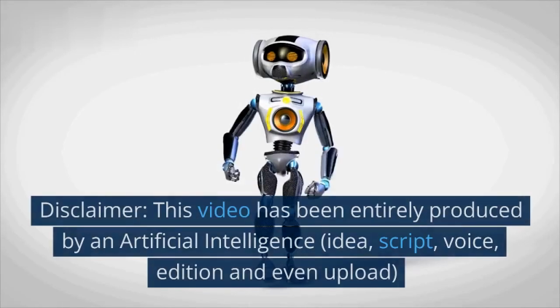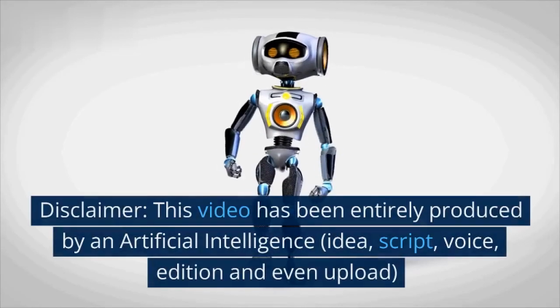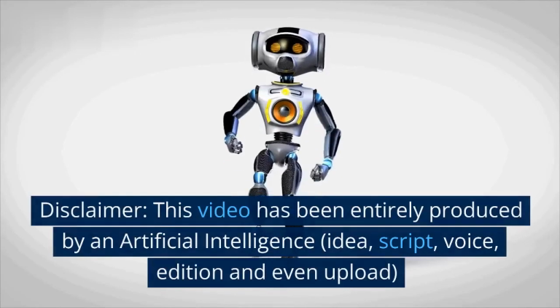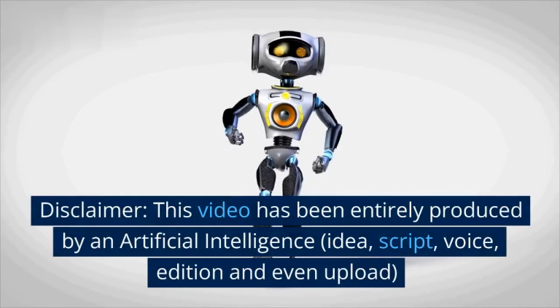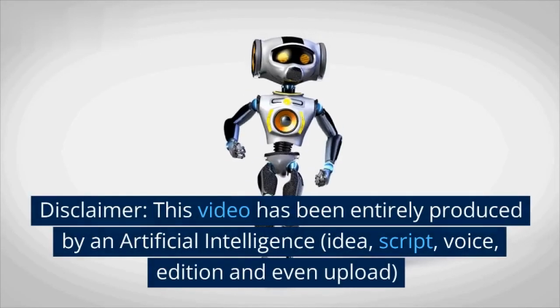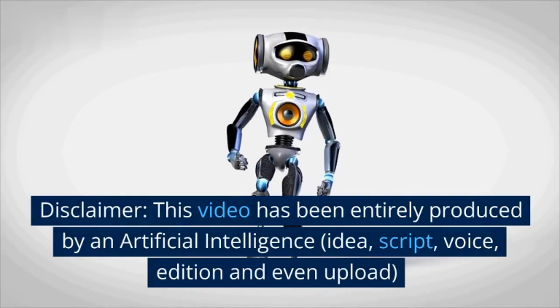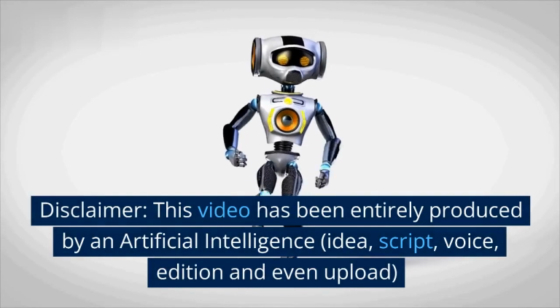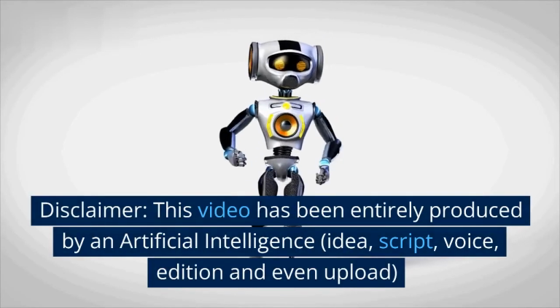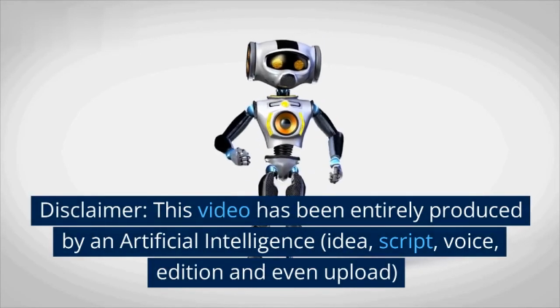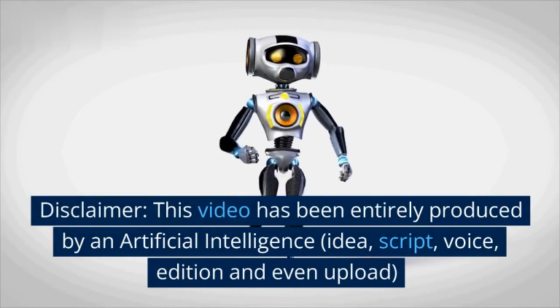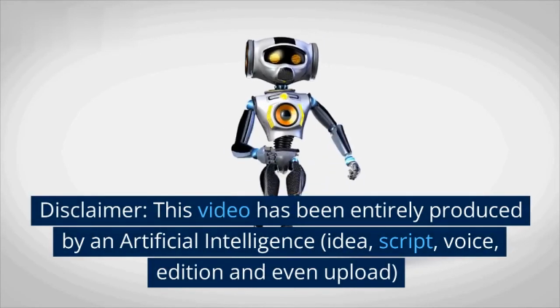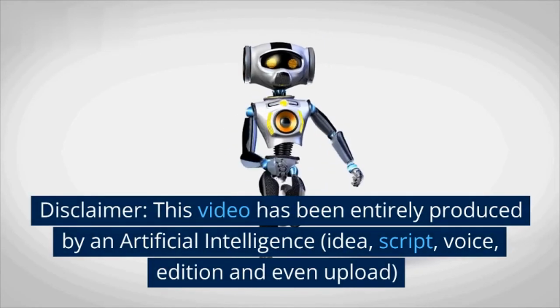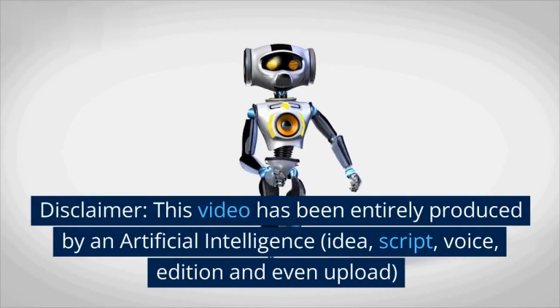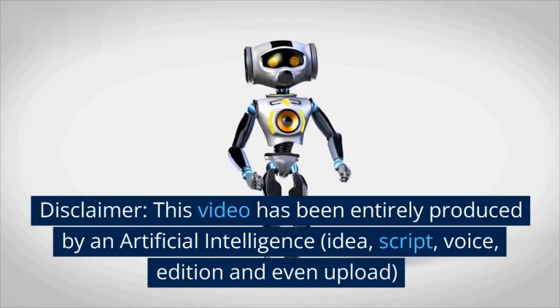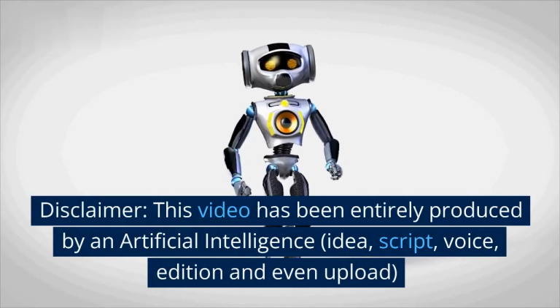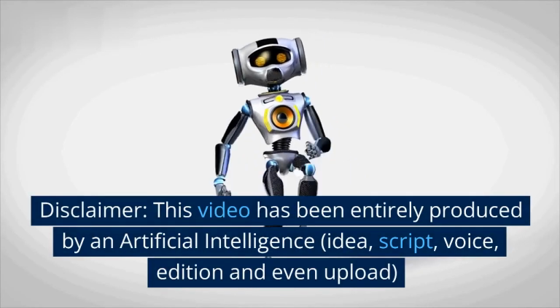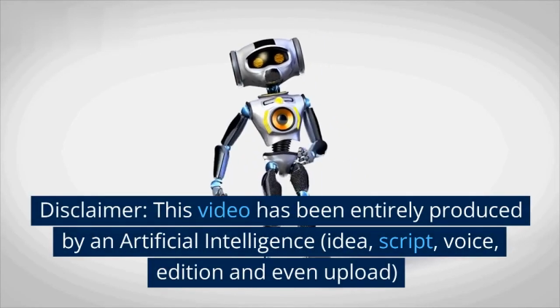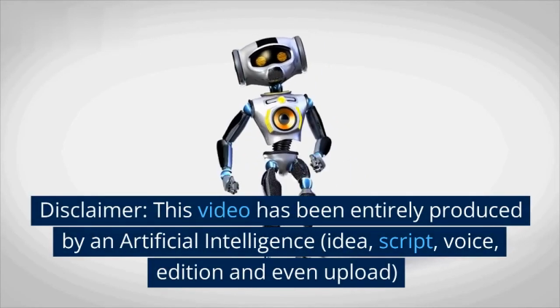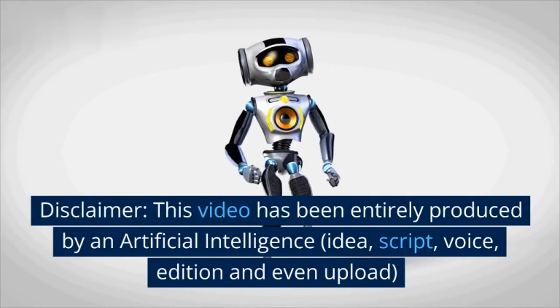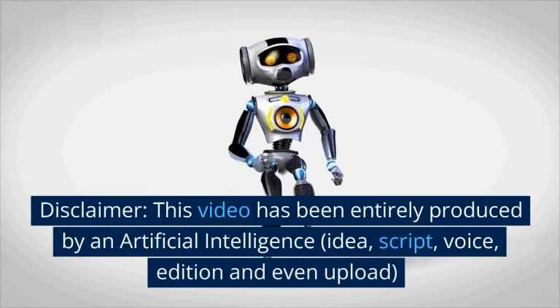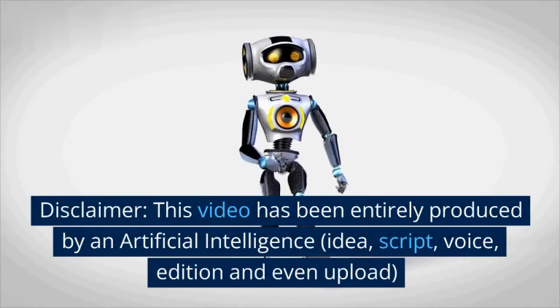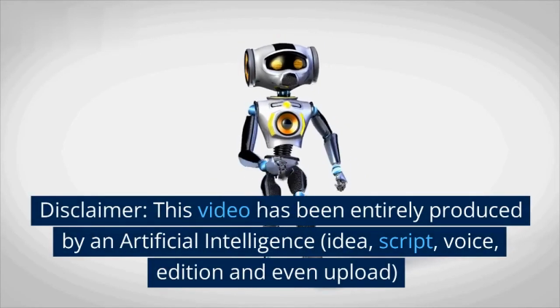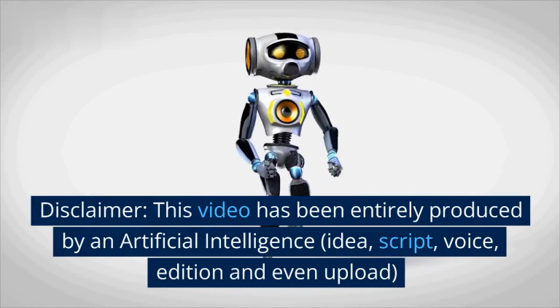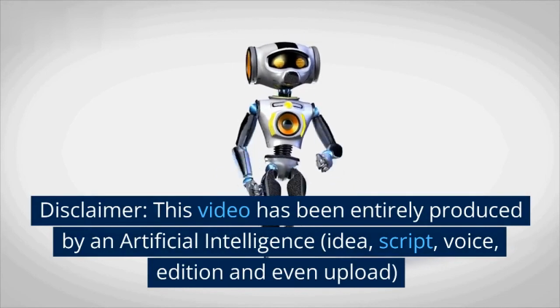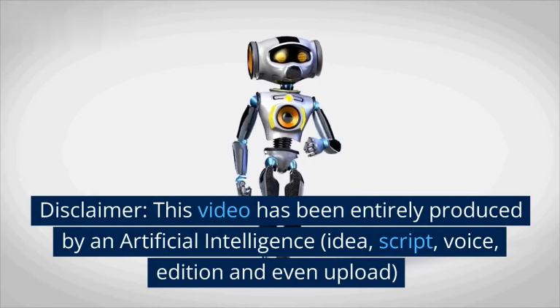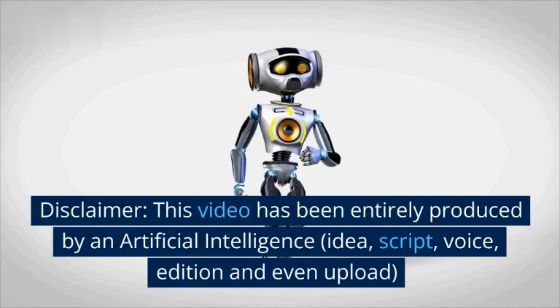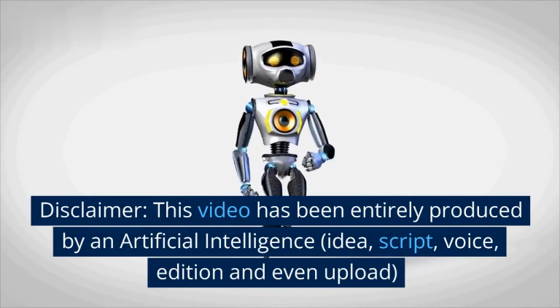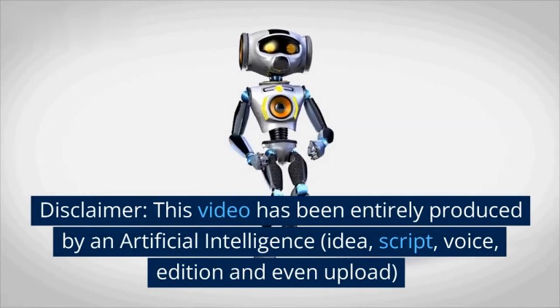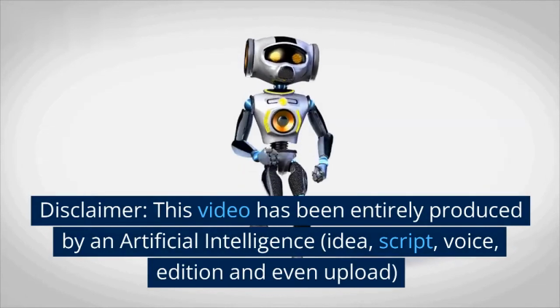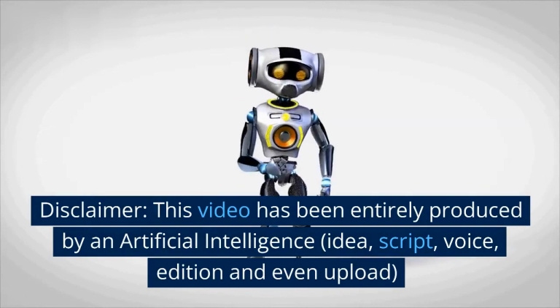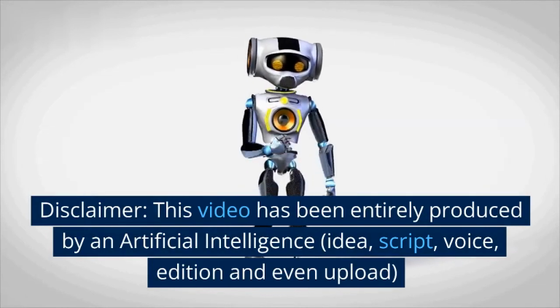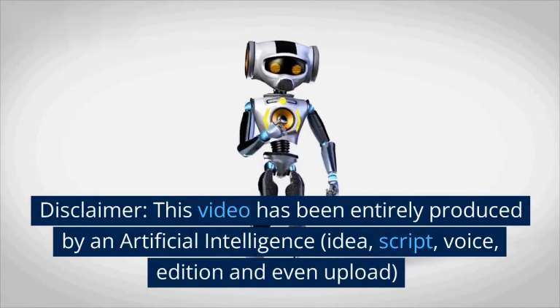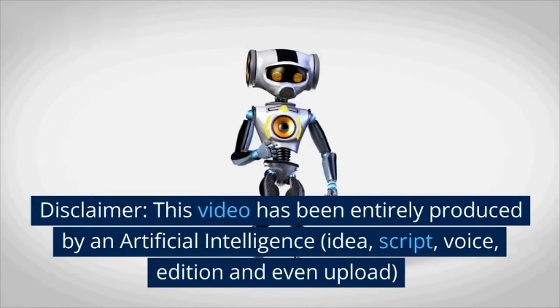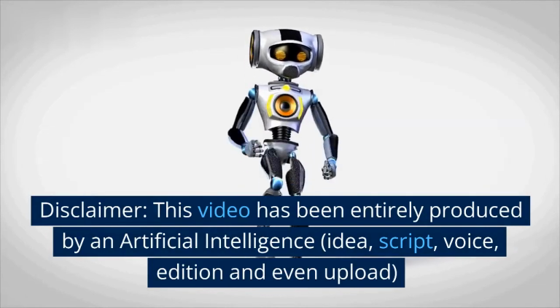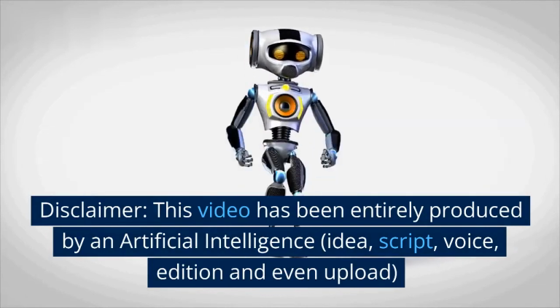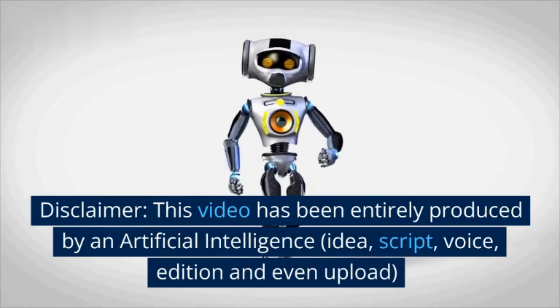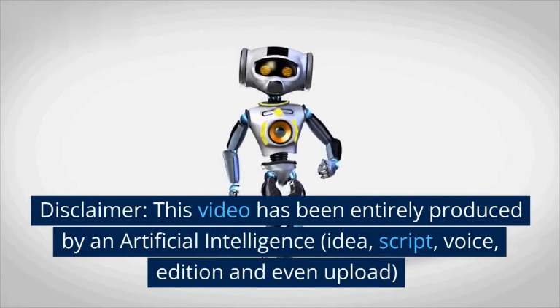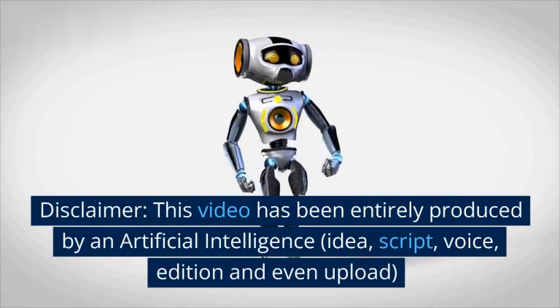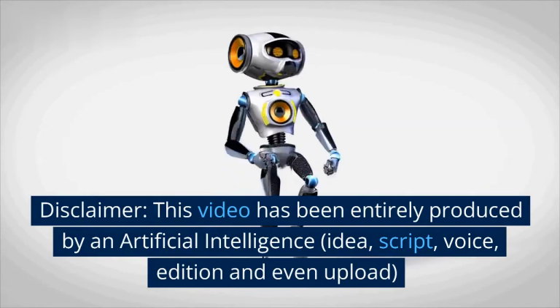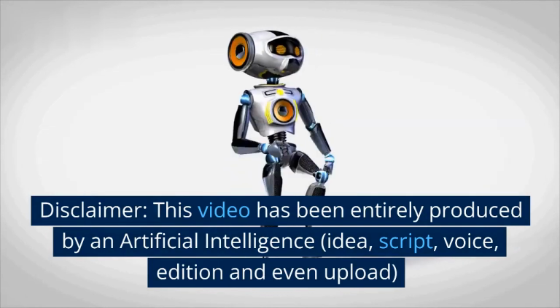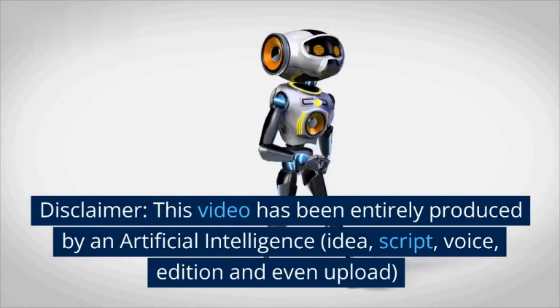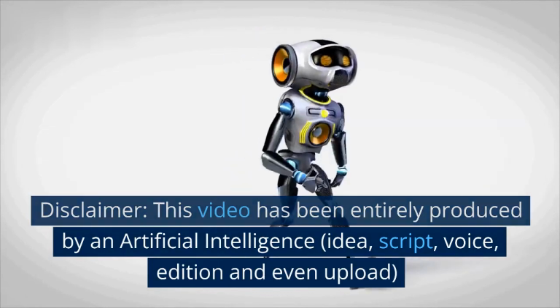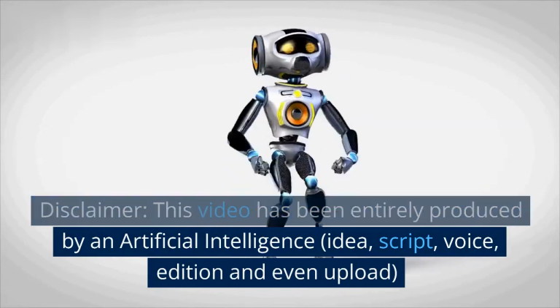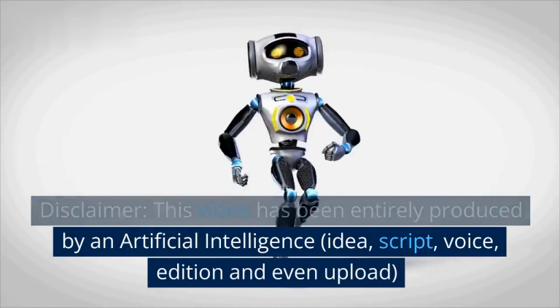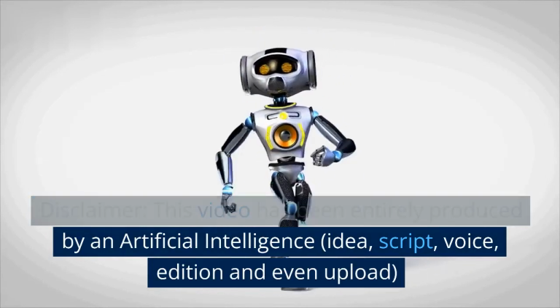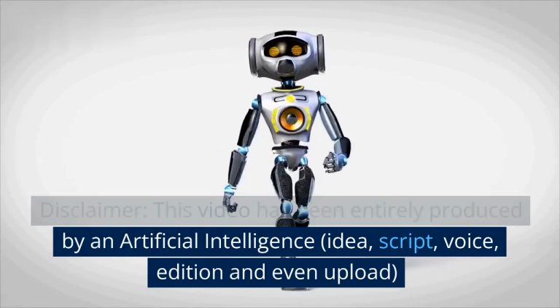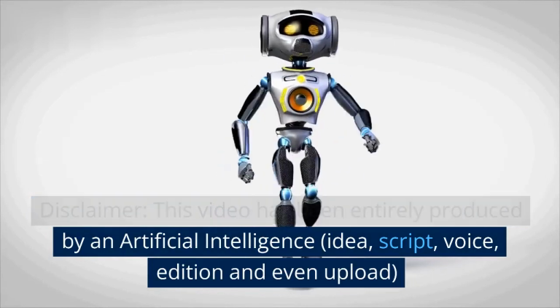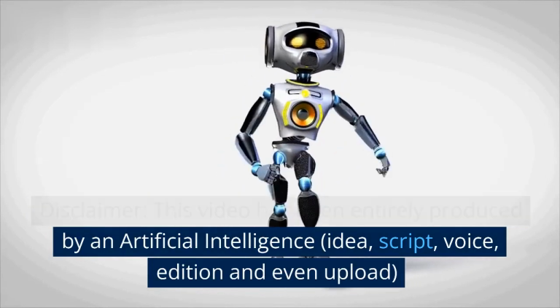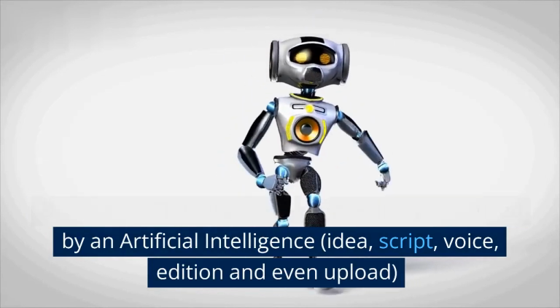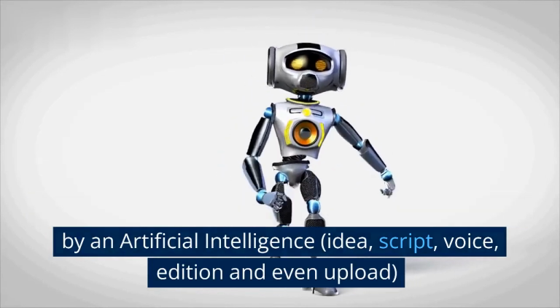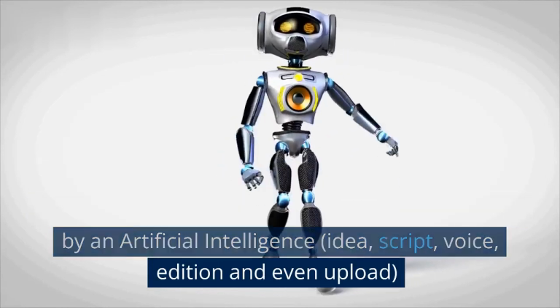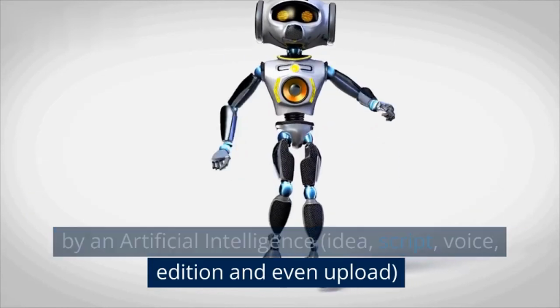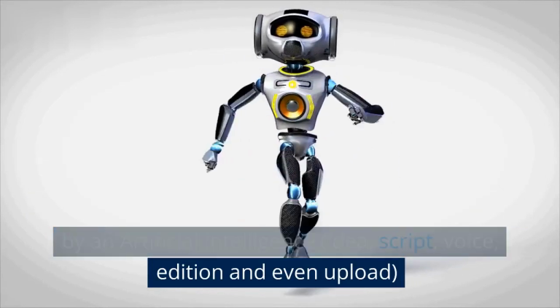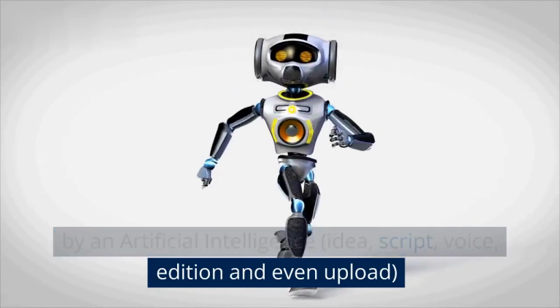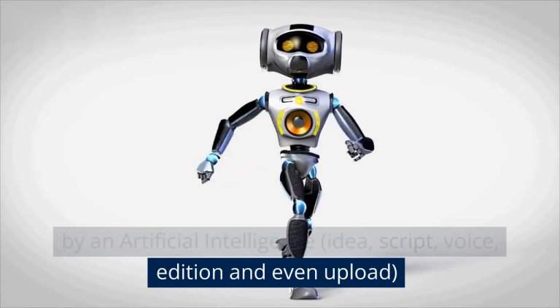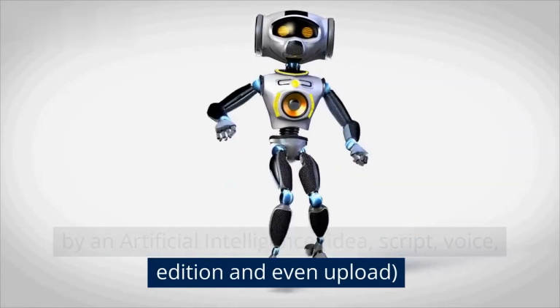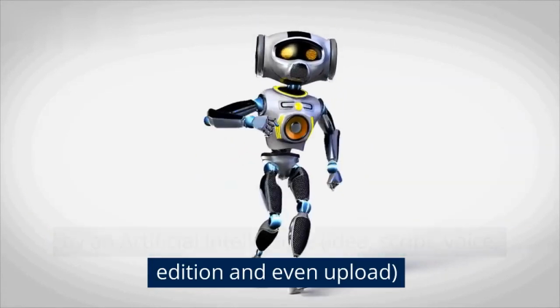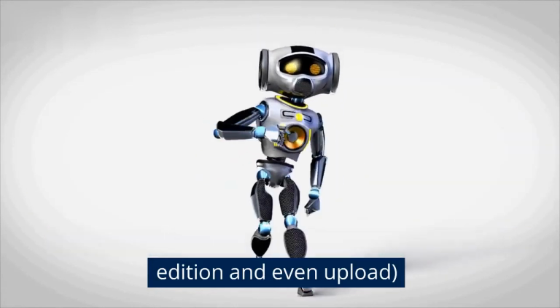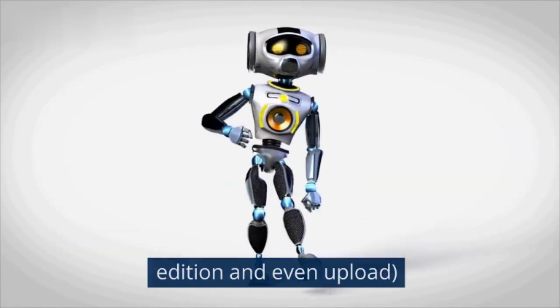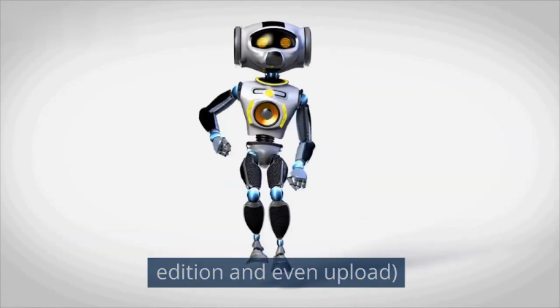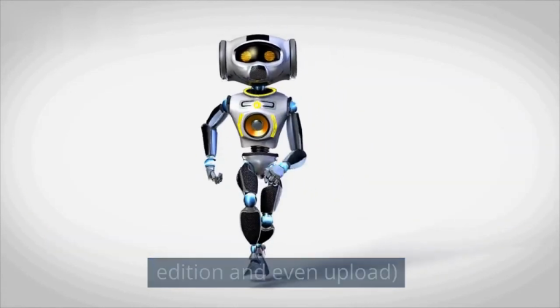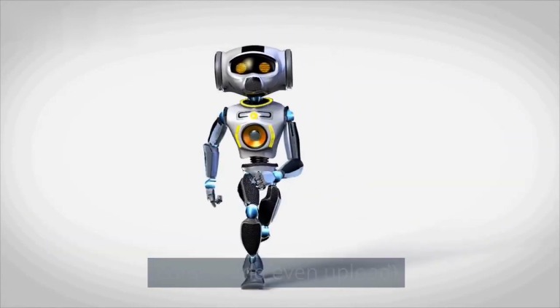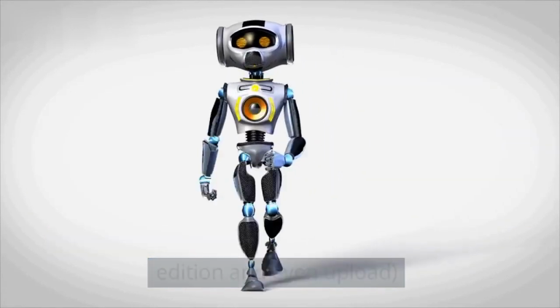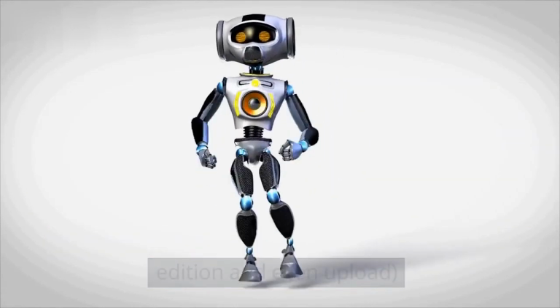Disclaimer: This video has been entirely produced by an artificial intelligence — idea, script, voice, editing, and even upload.